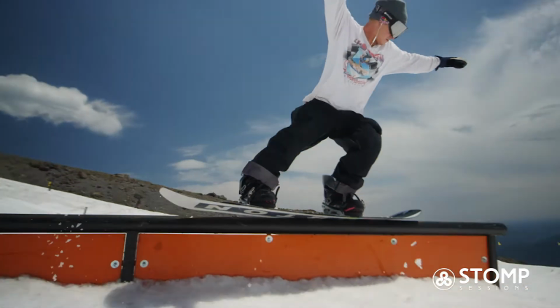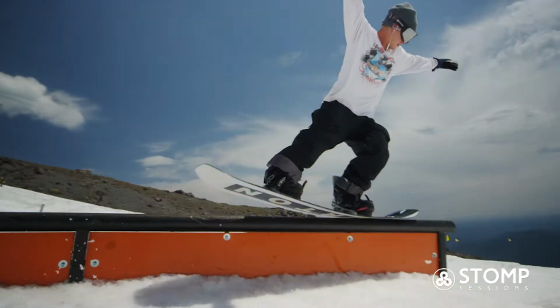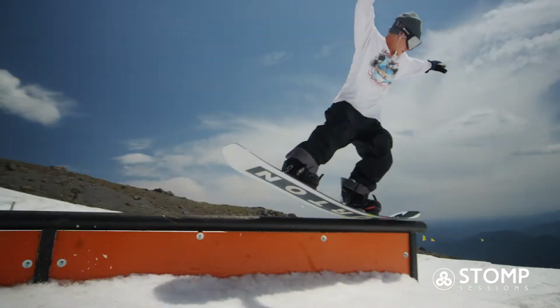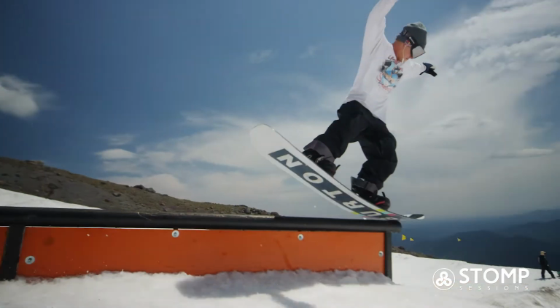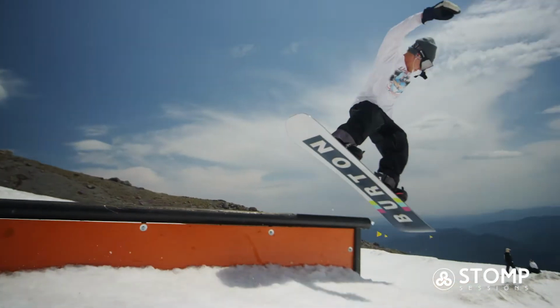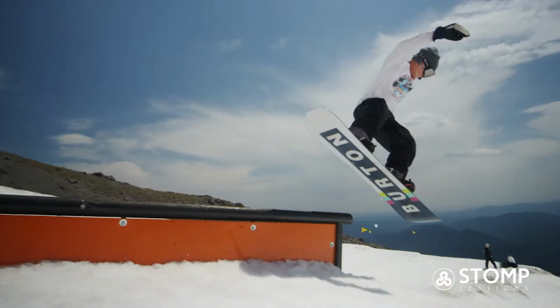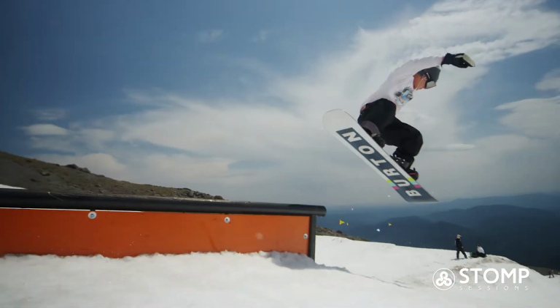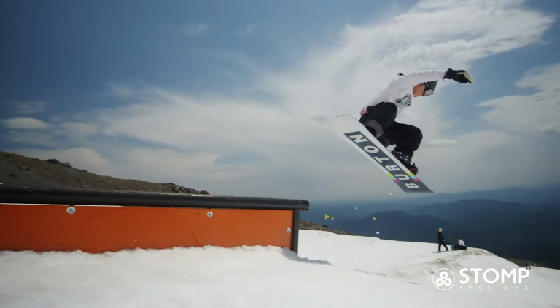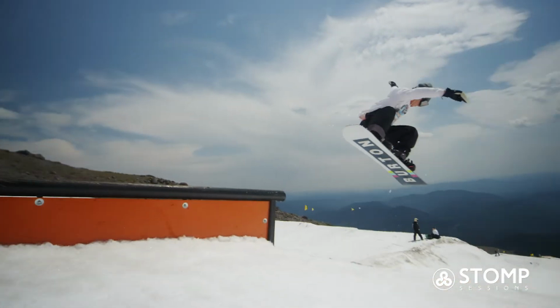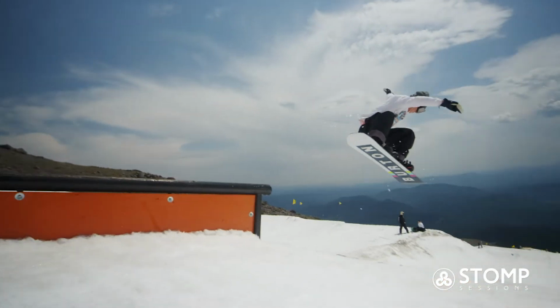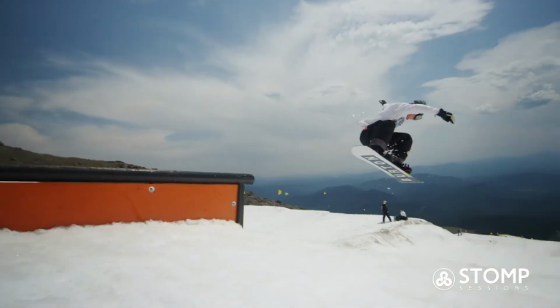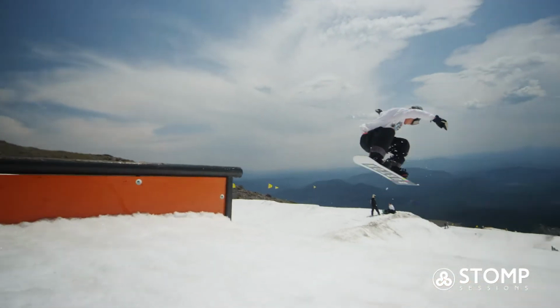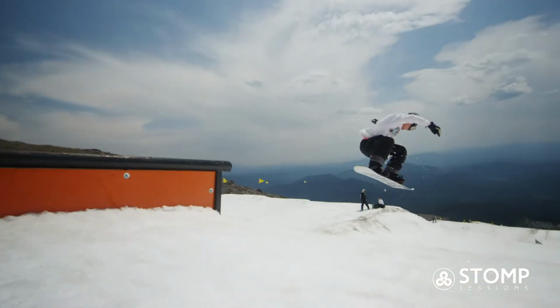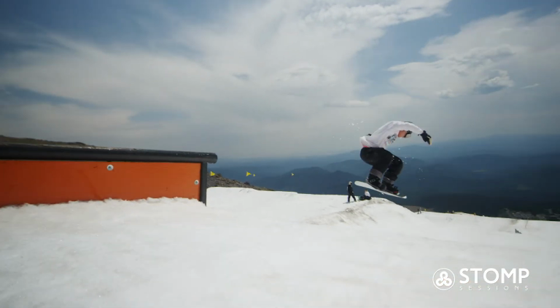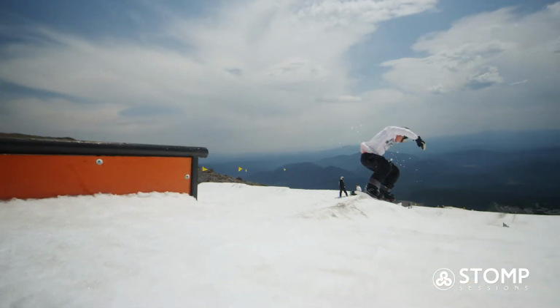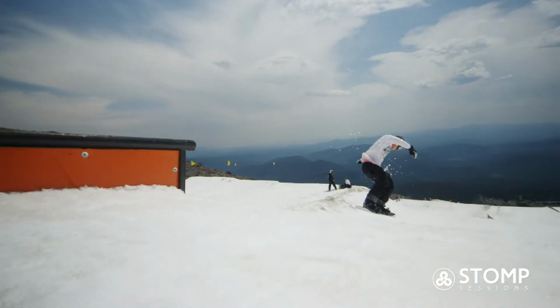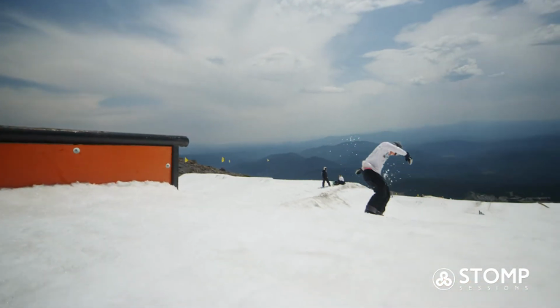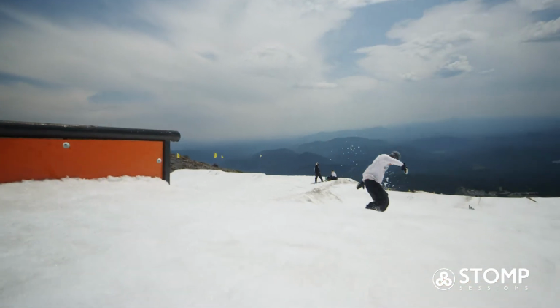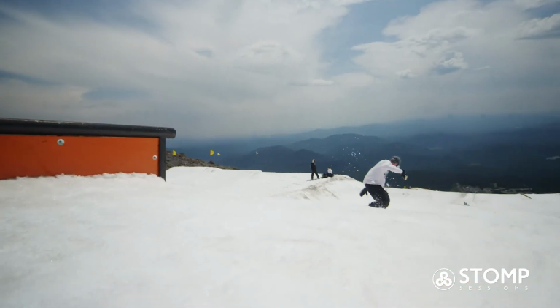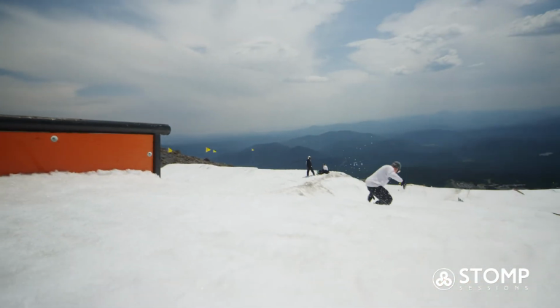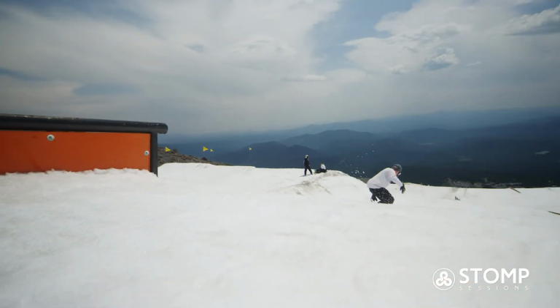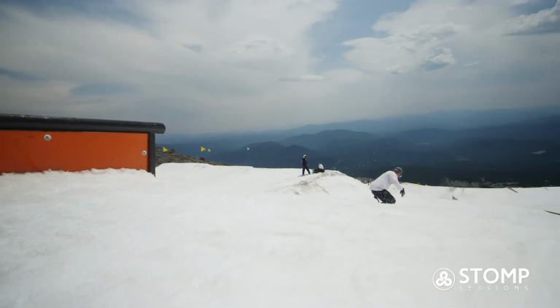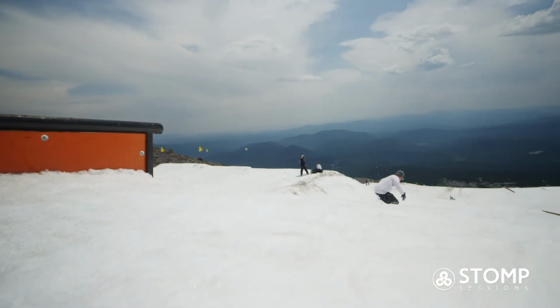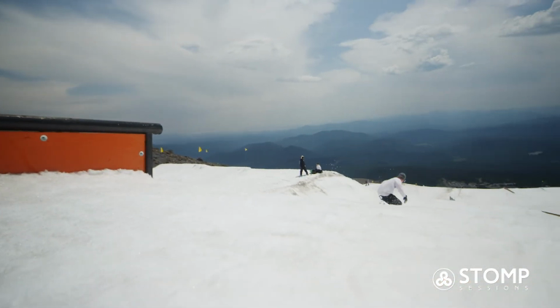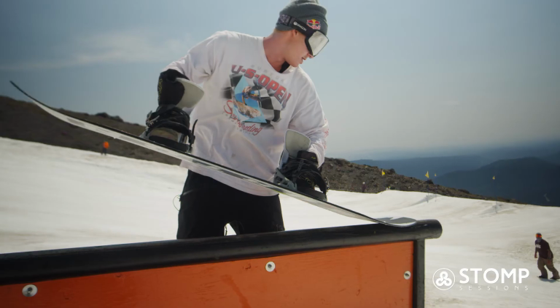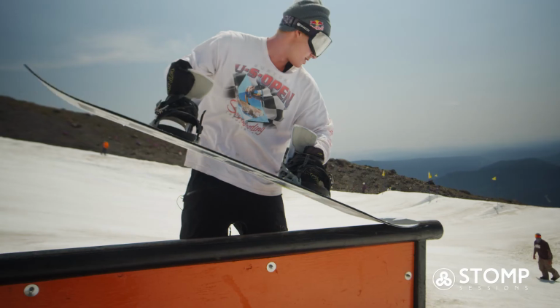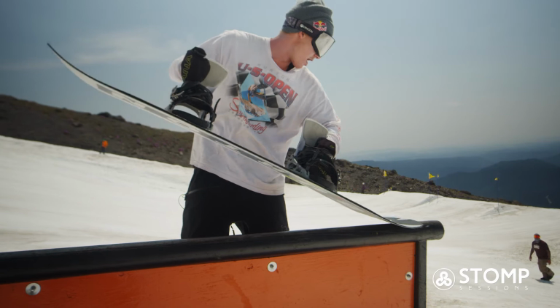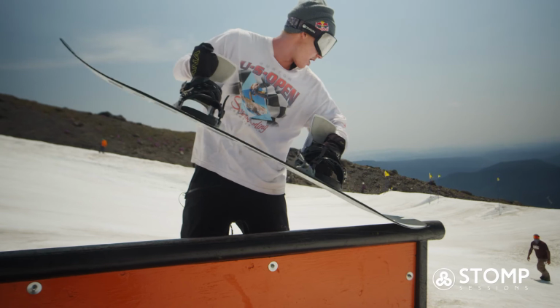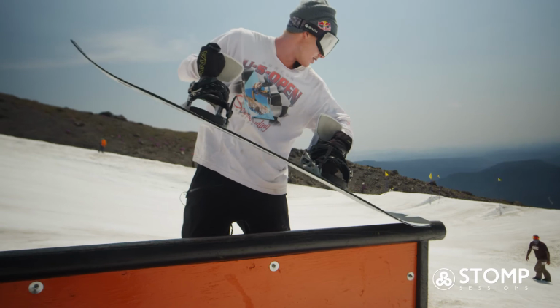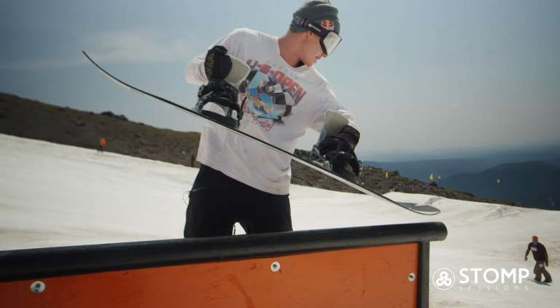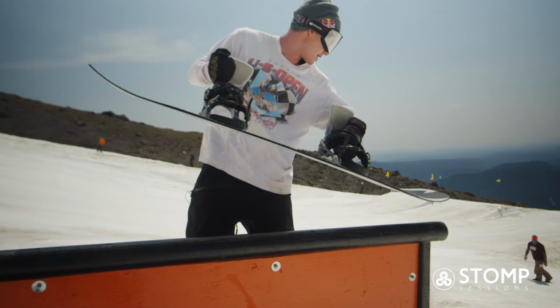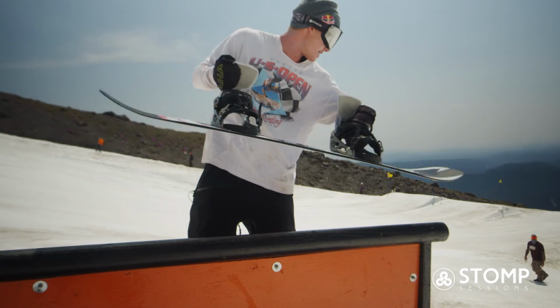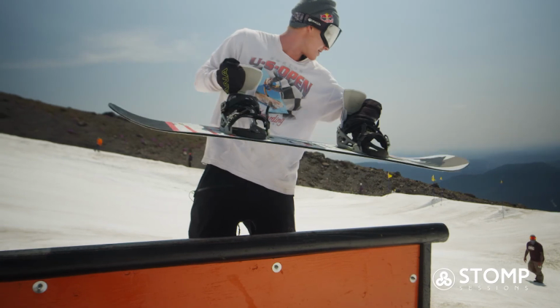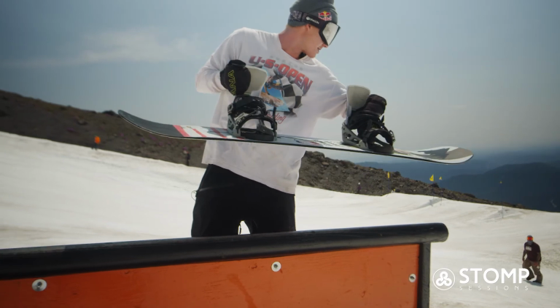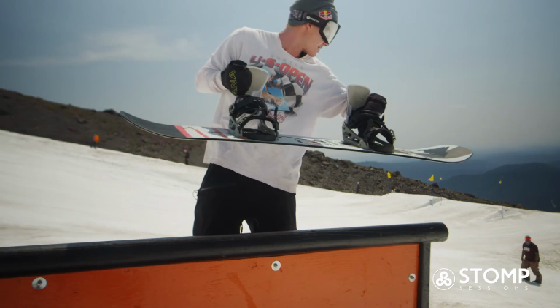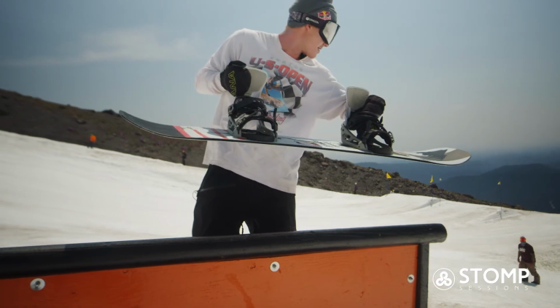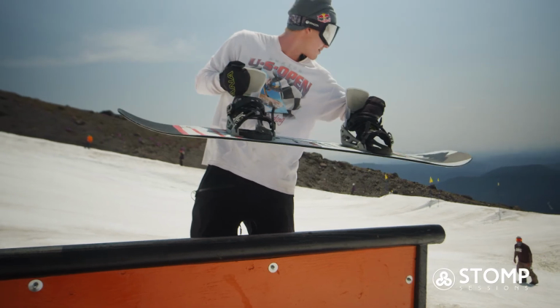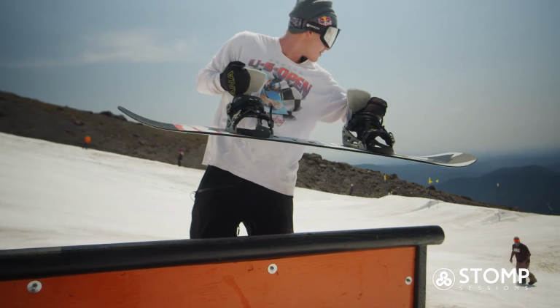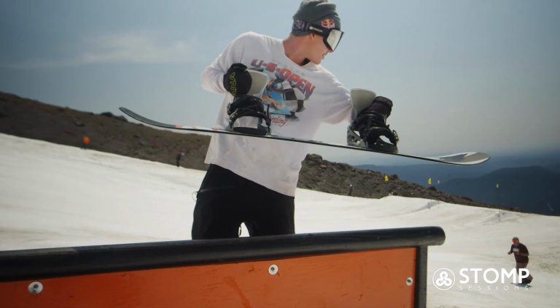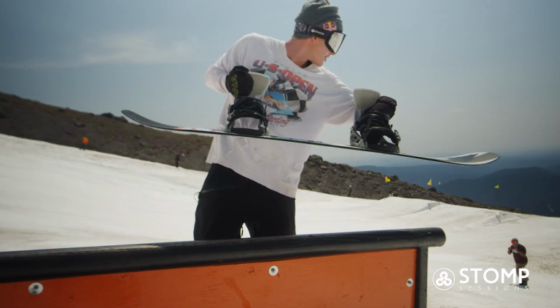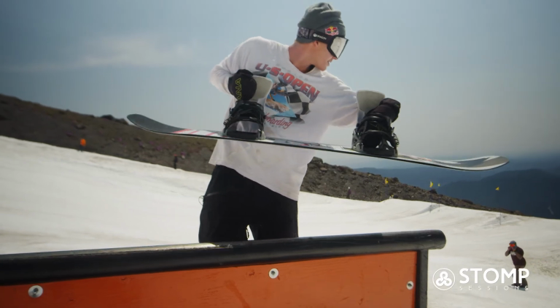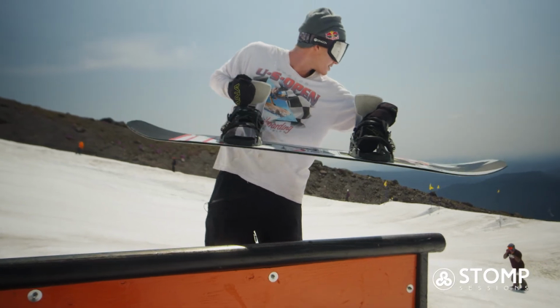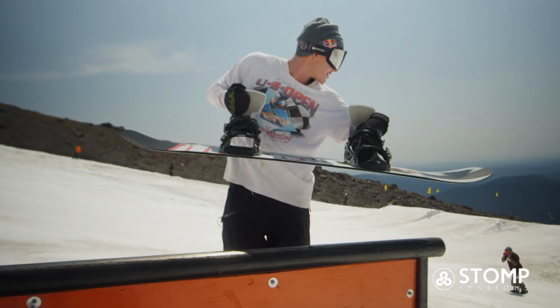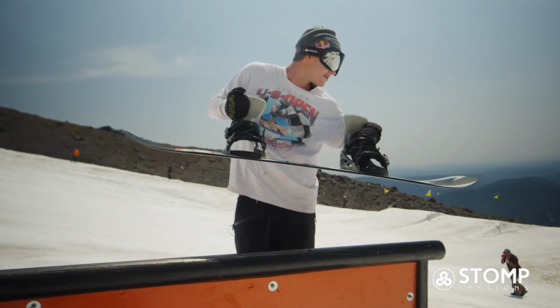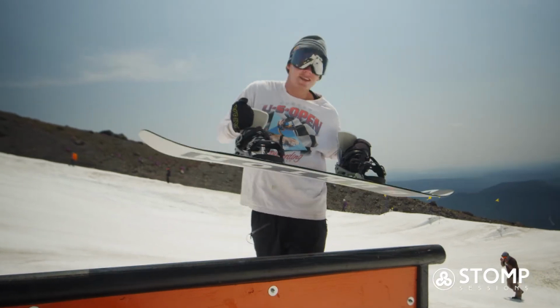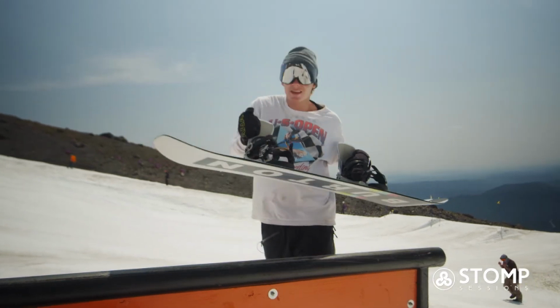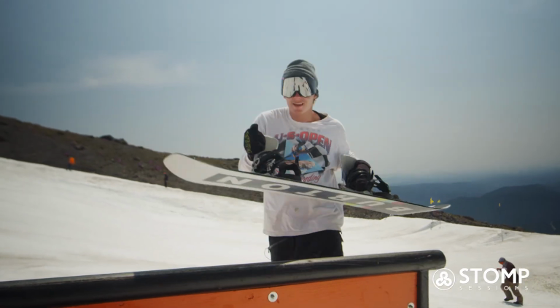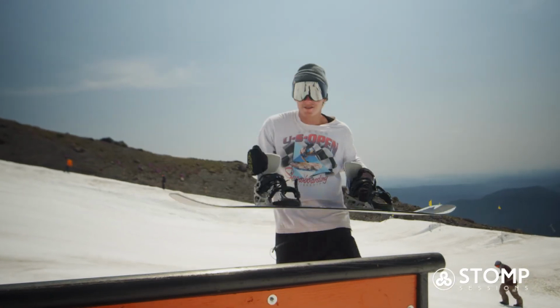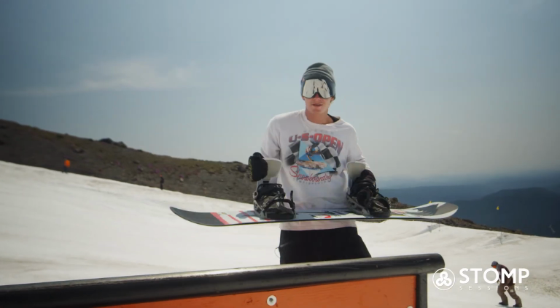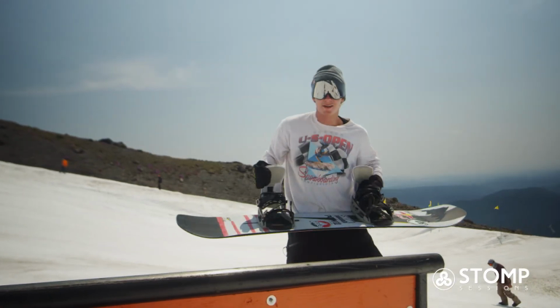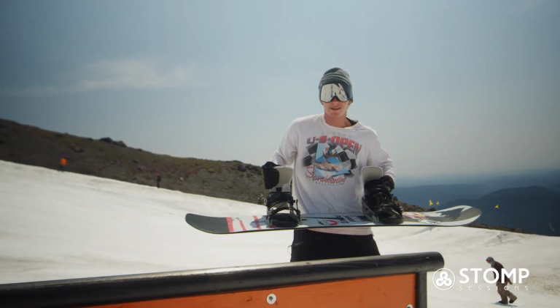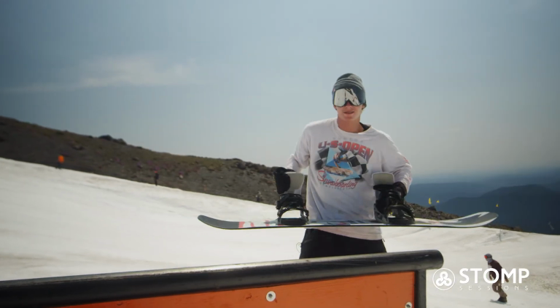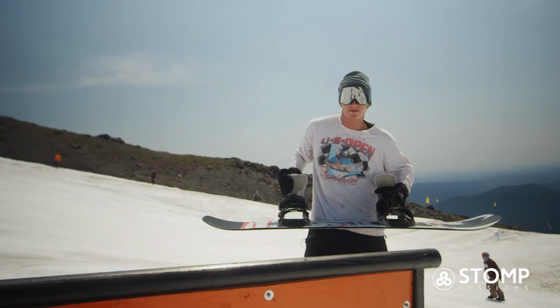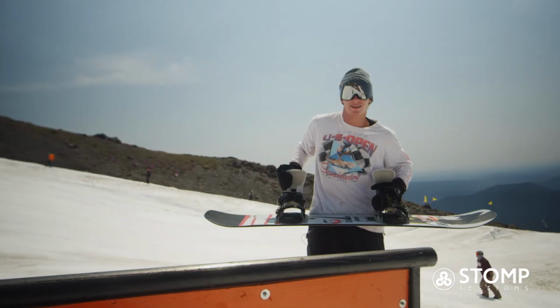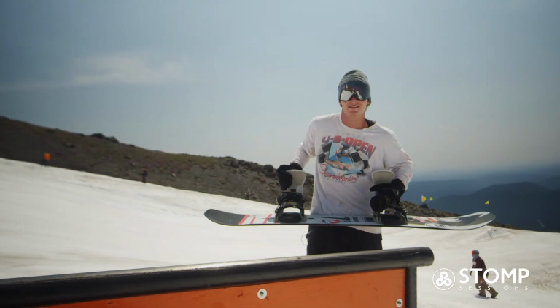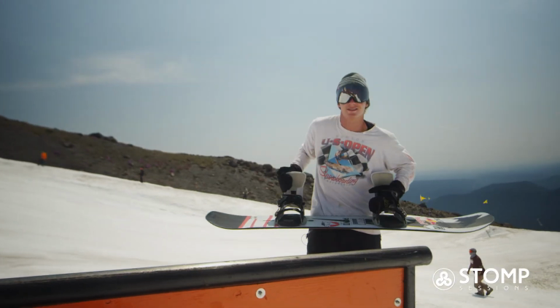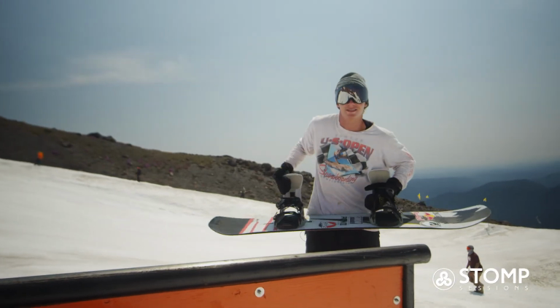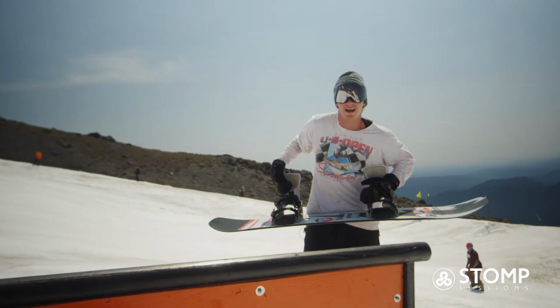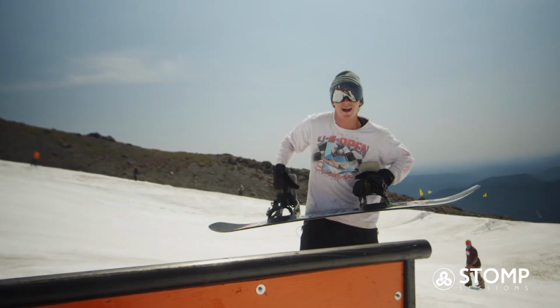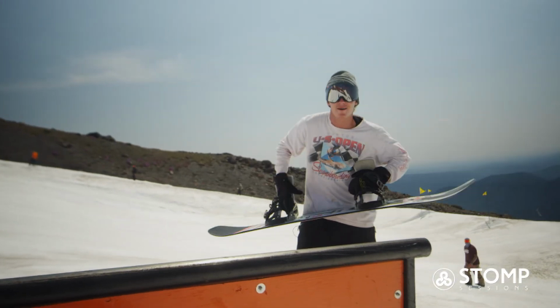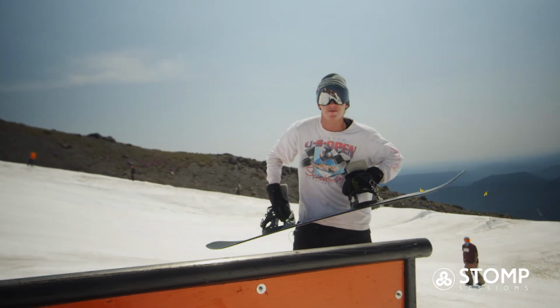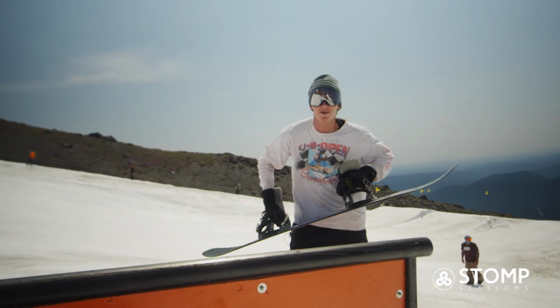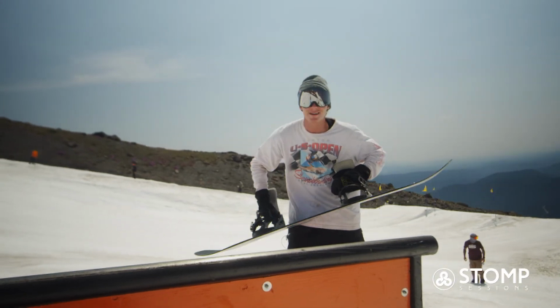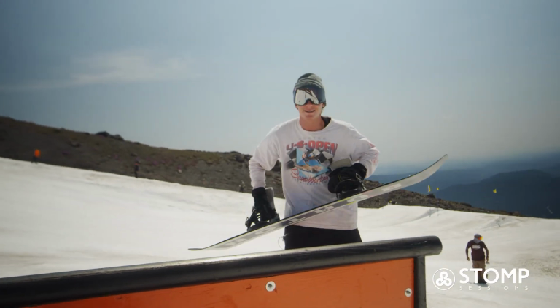Right at the end of the rail you just kind of nollie and give it a little shifty if you want some extra style points.